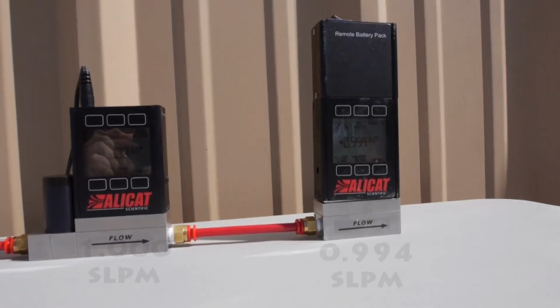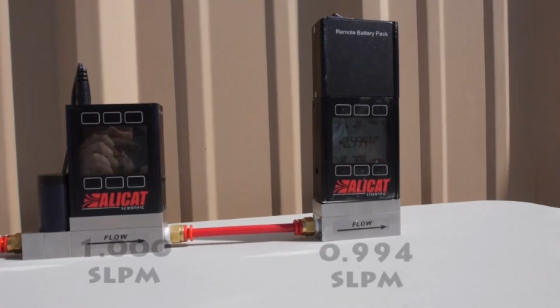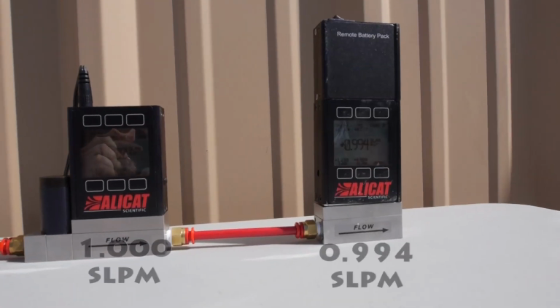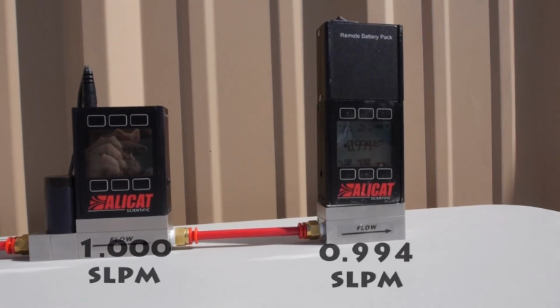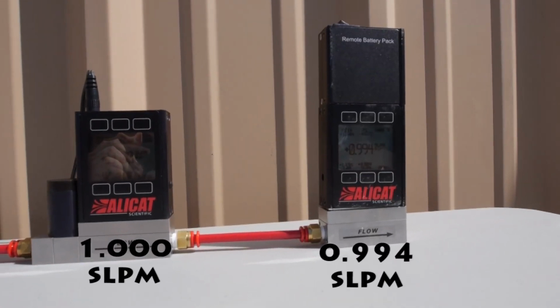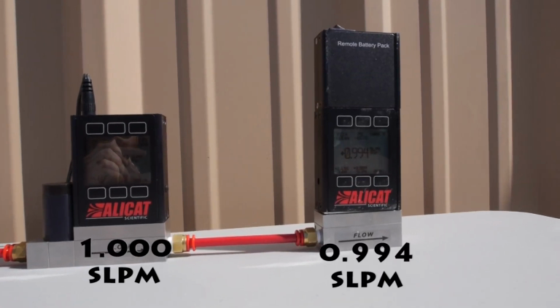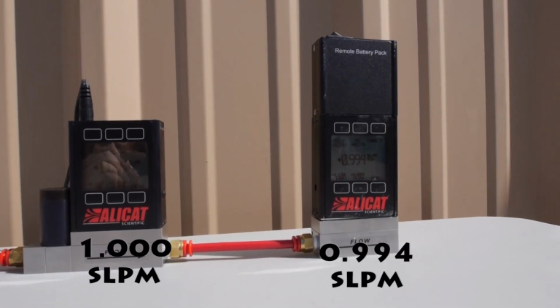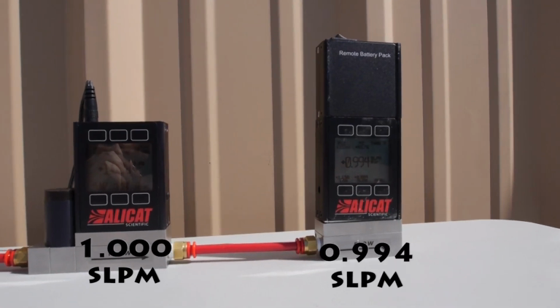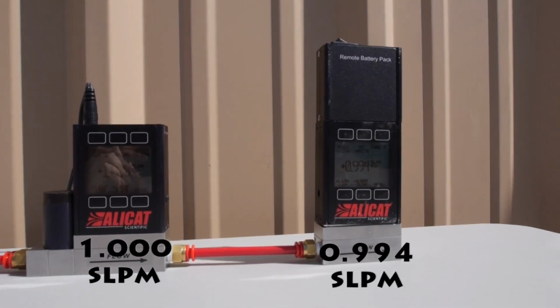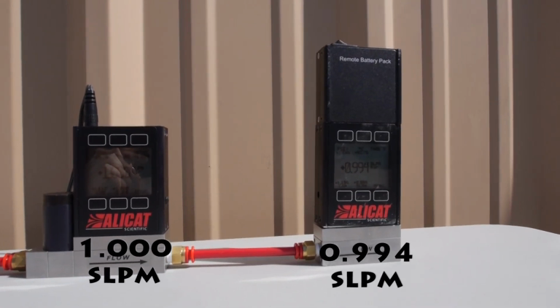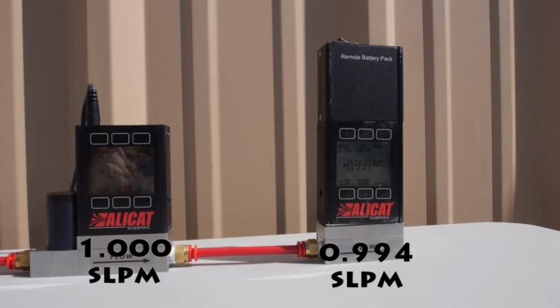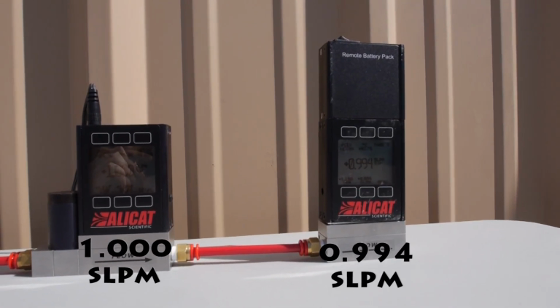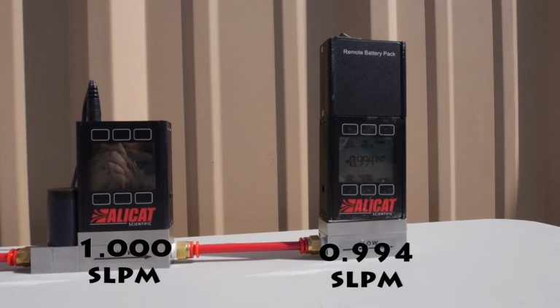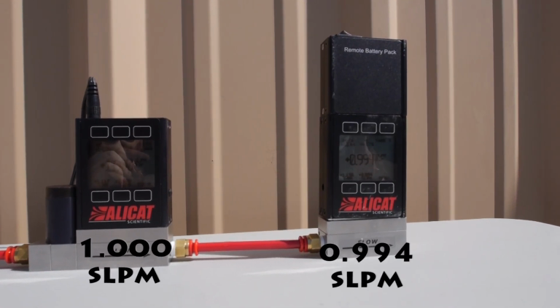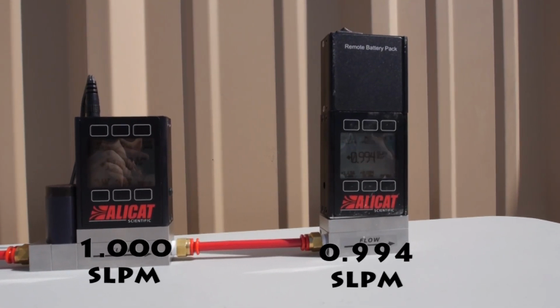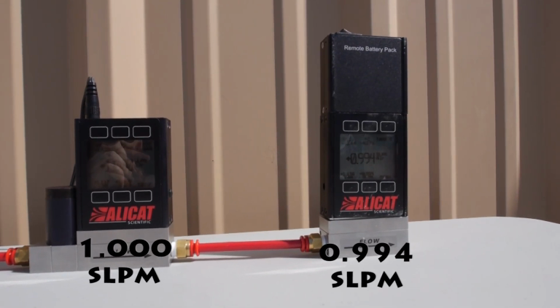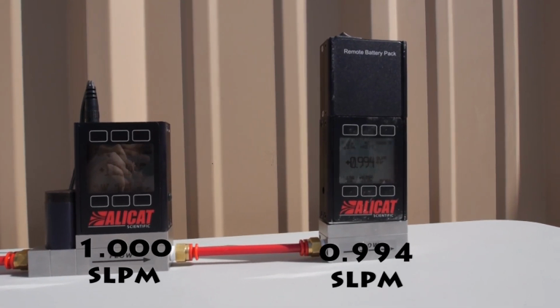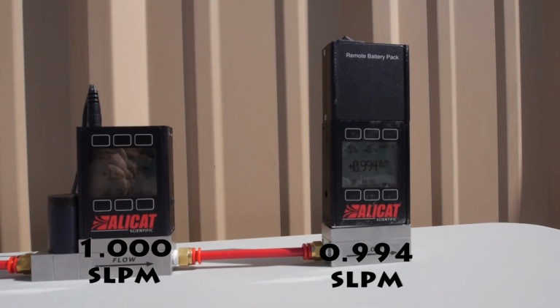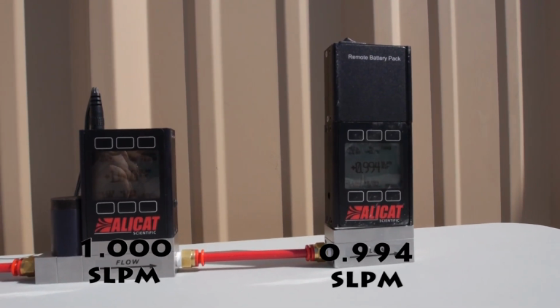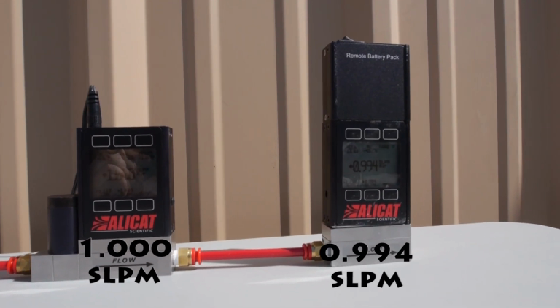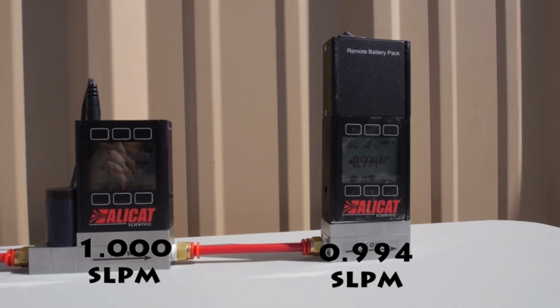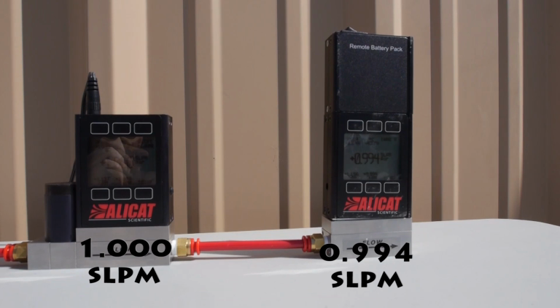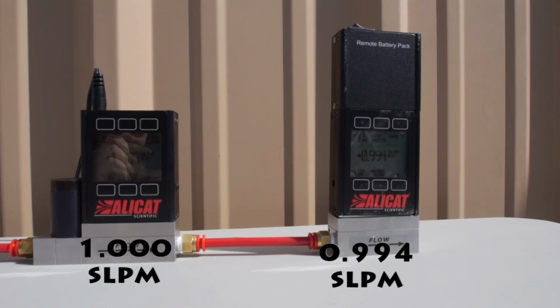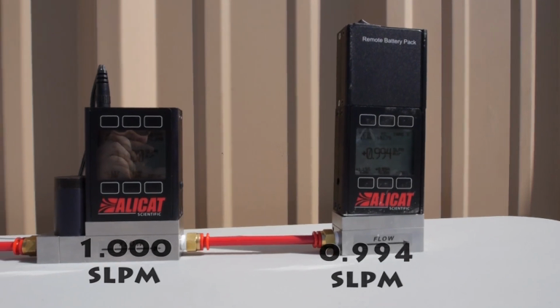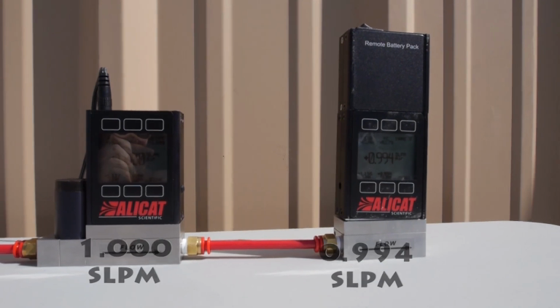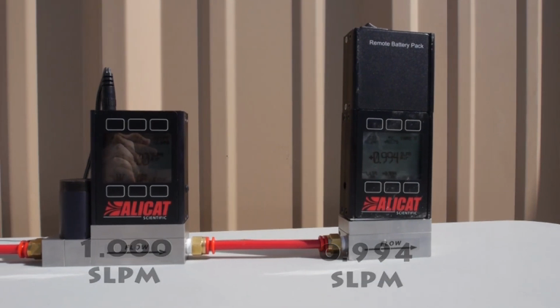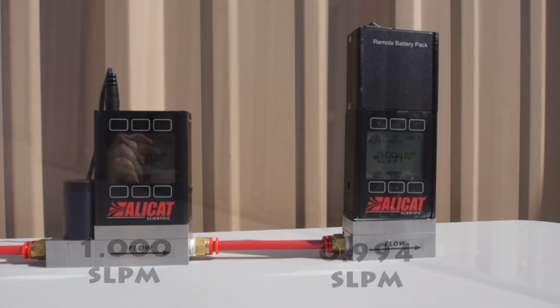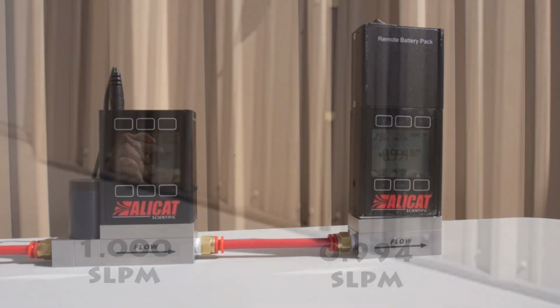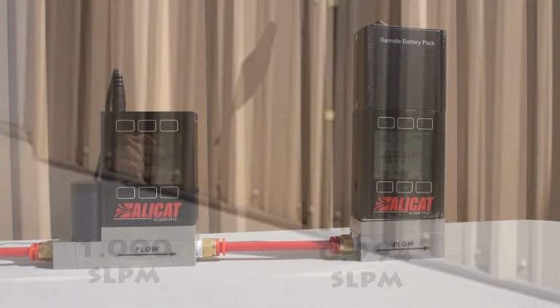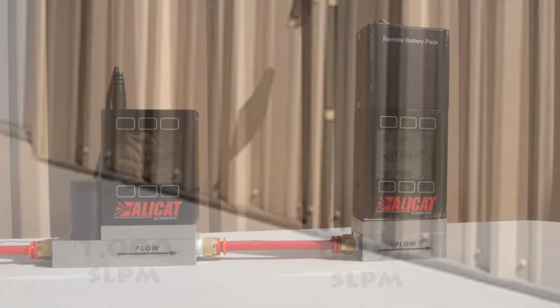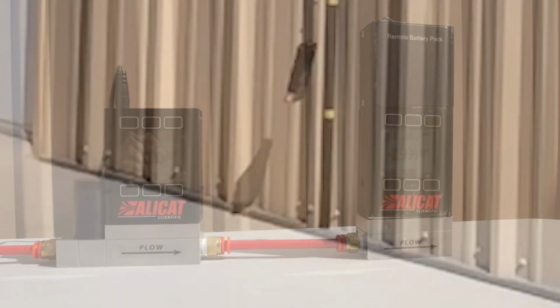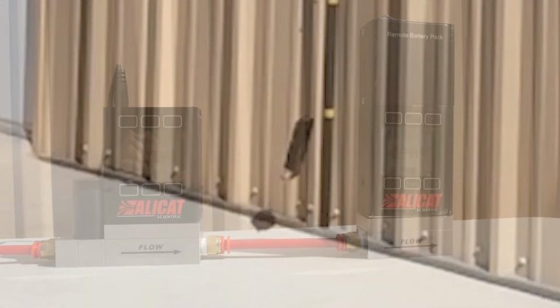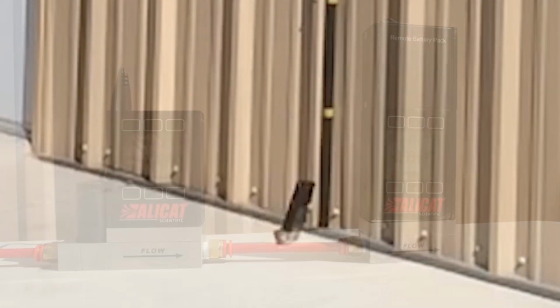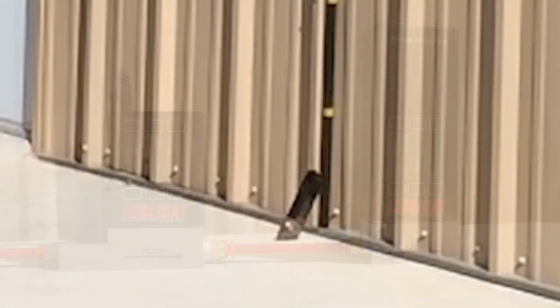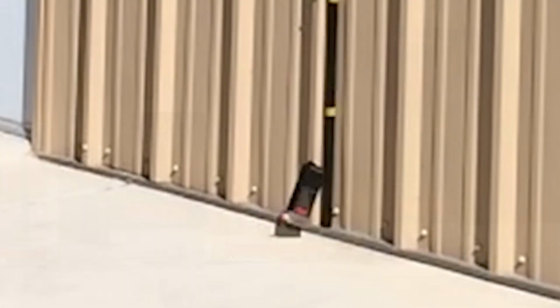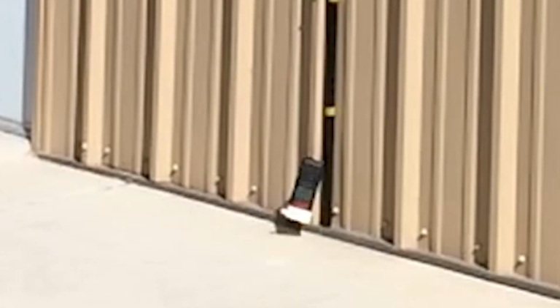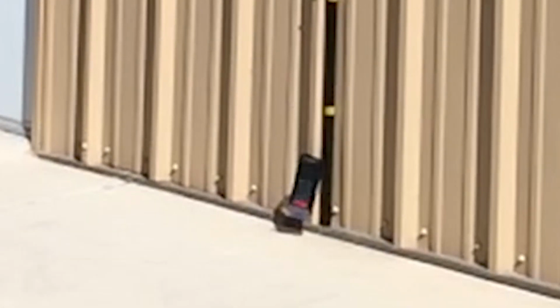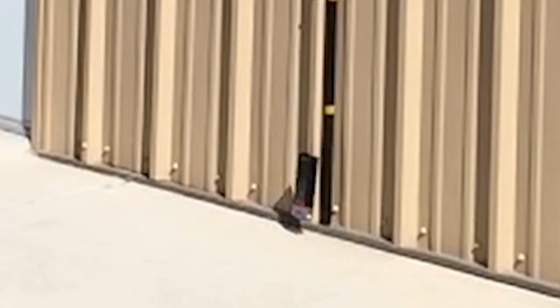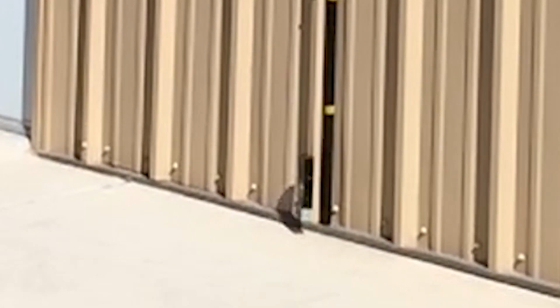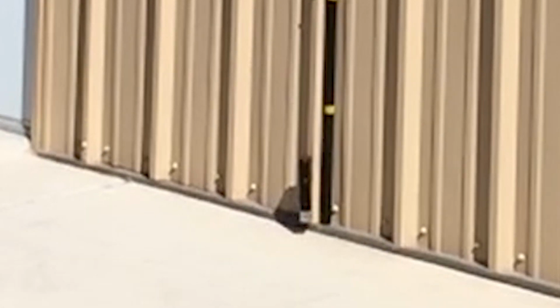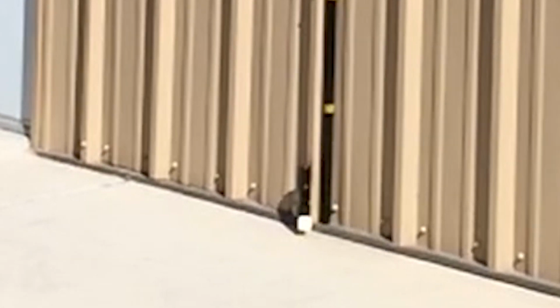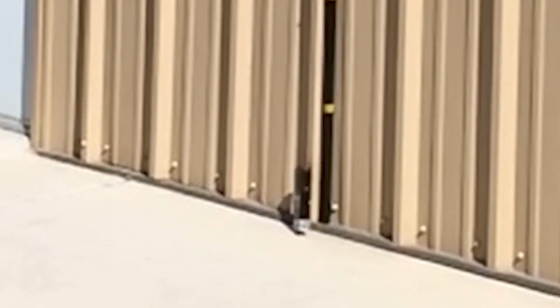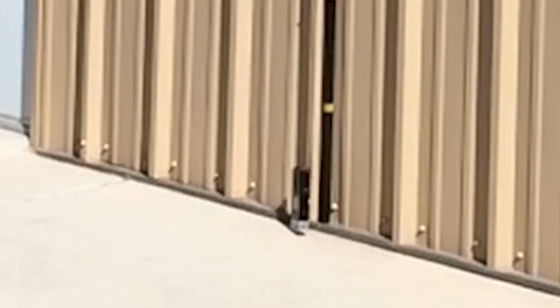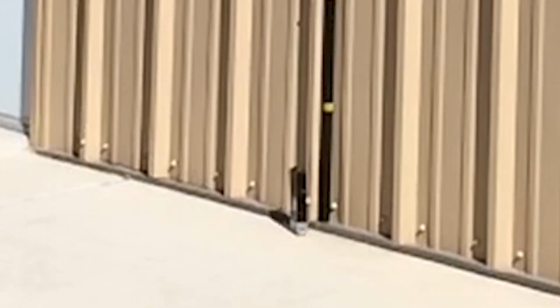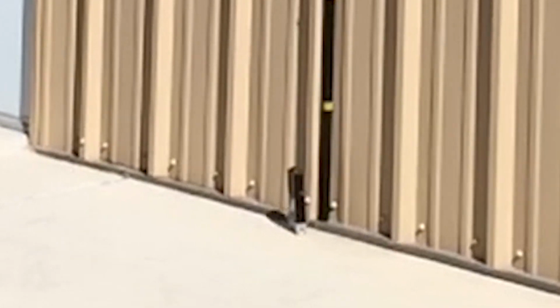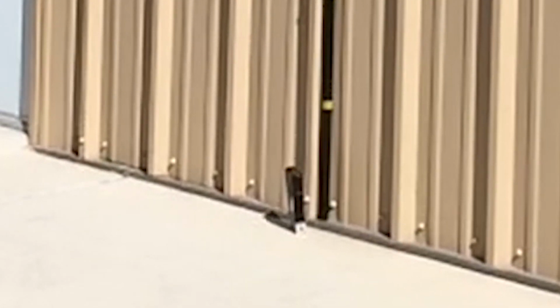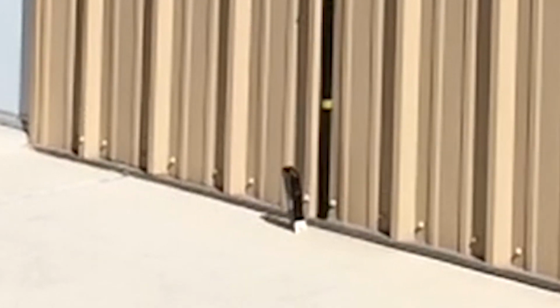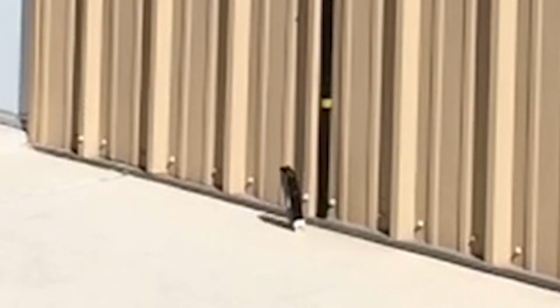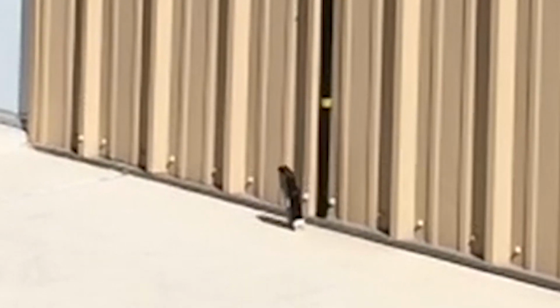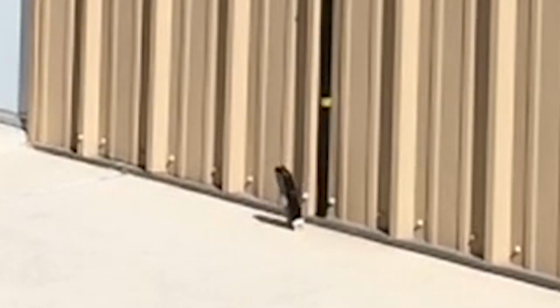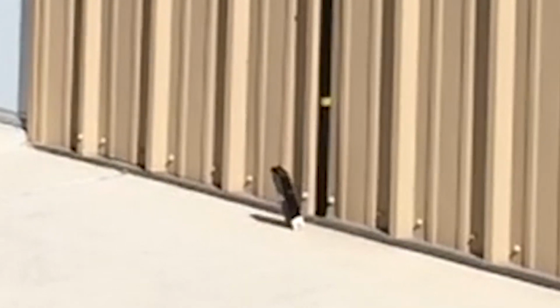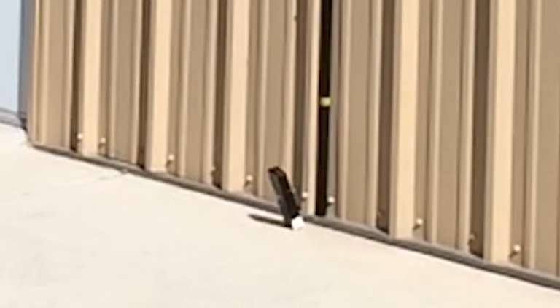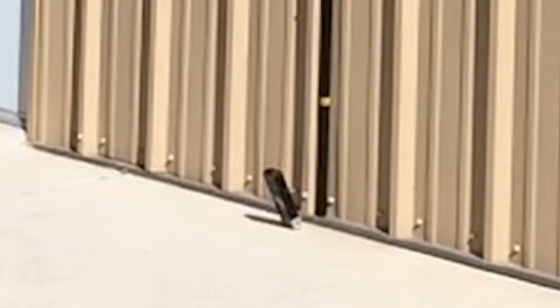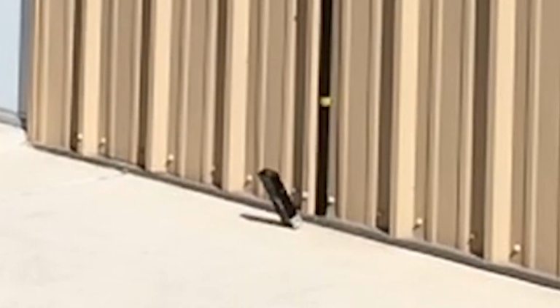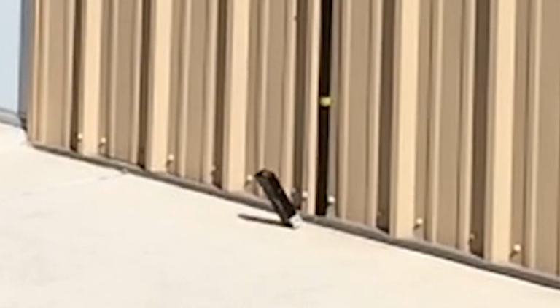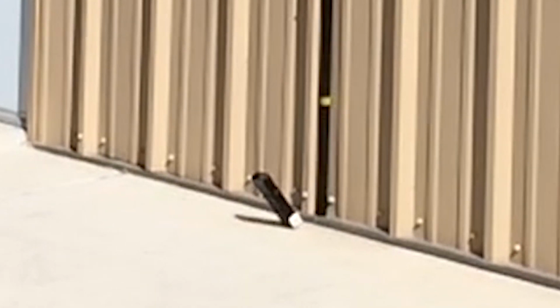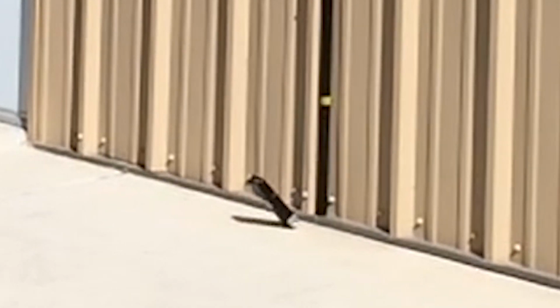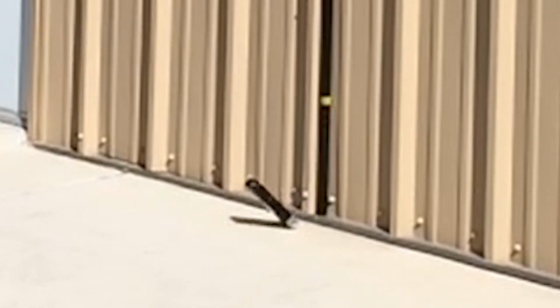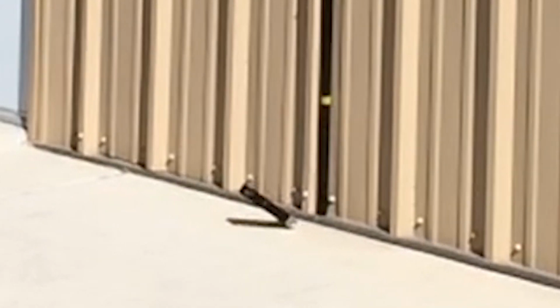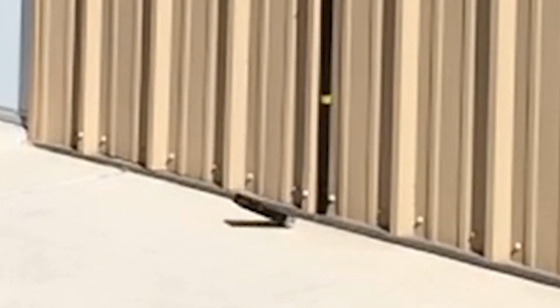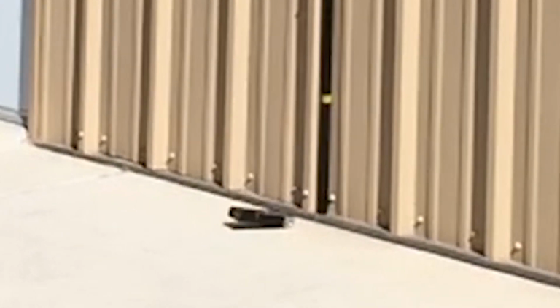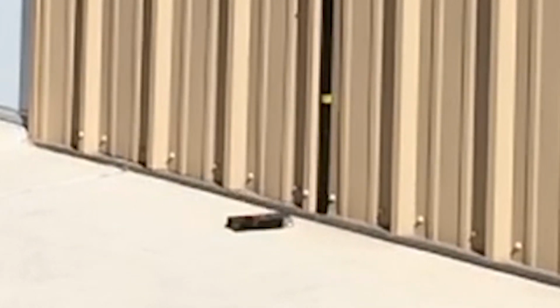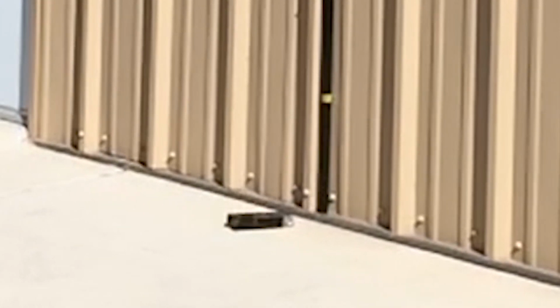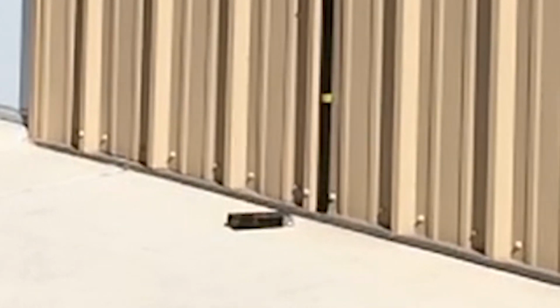Still accurate. The fastest repair is the one your meter never needs.